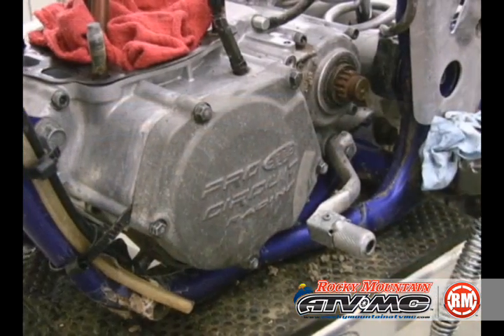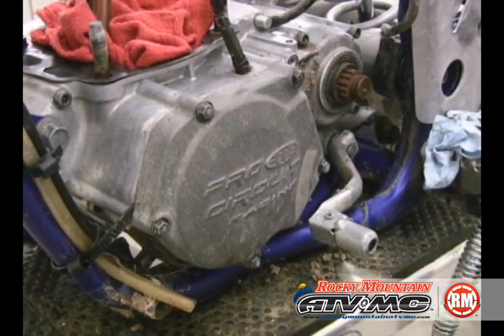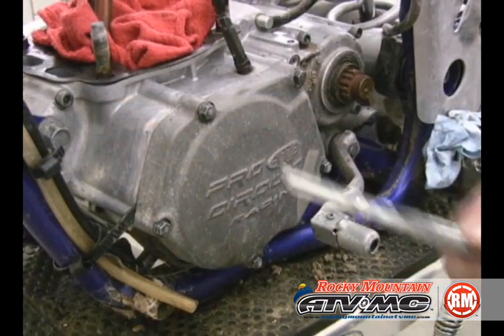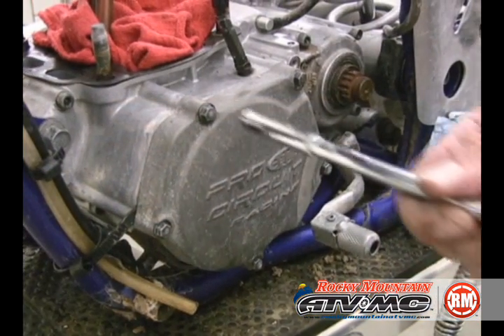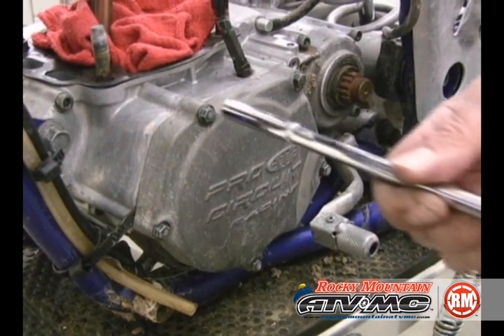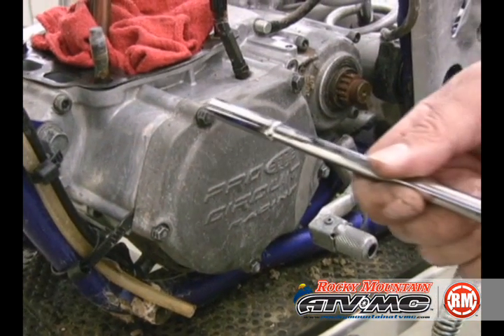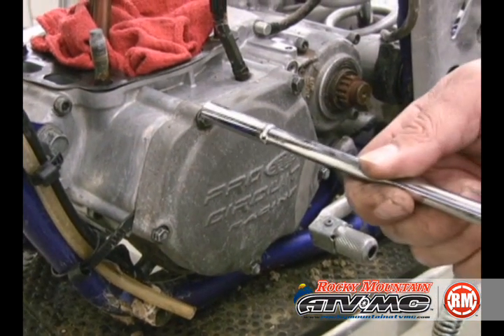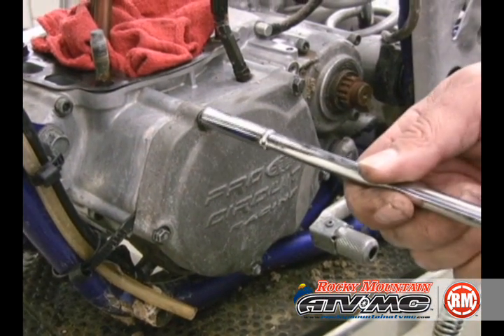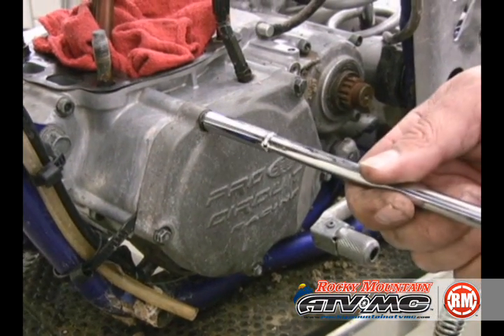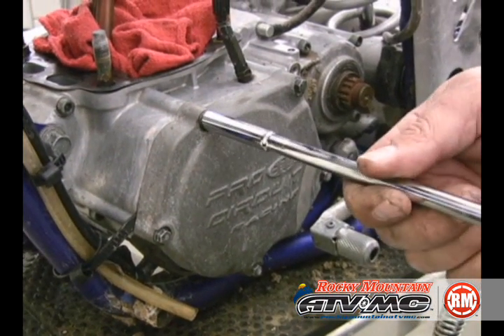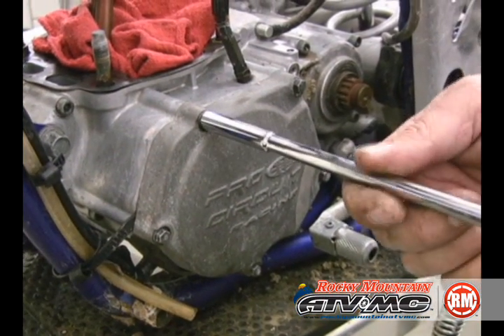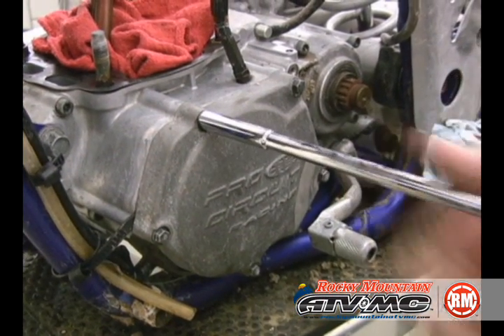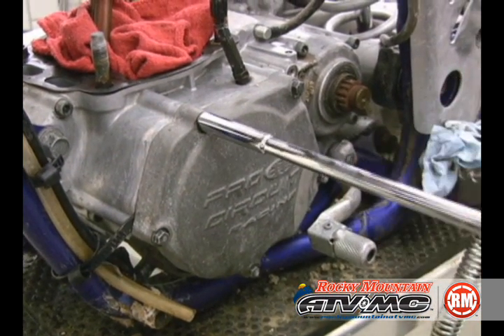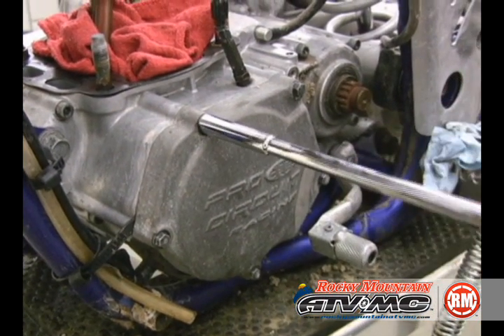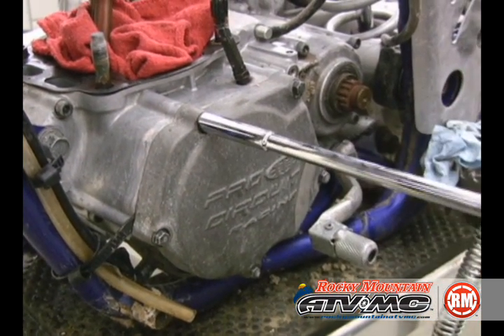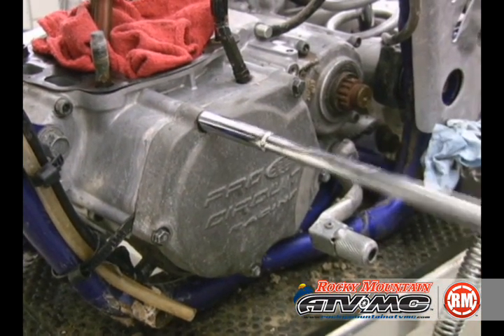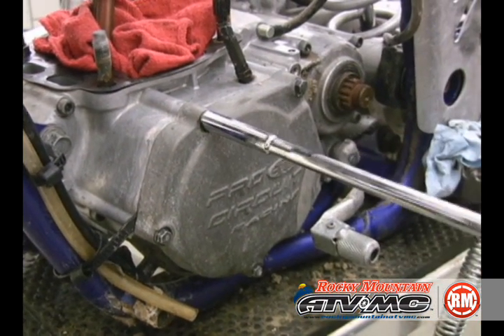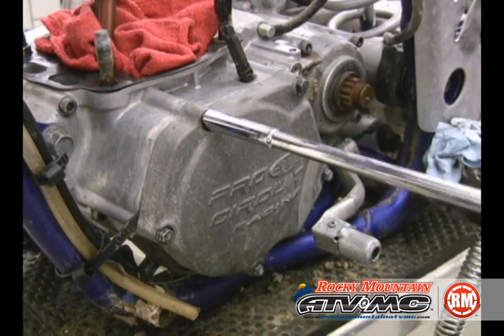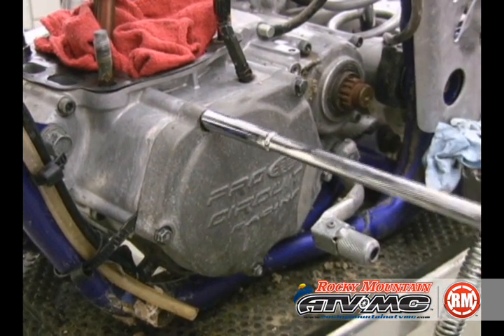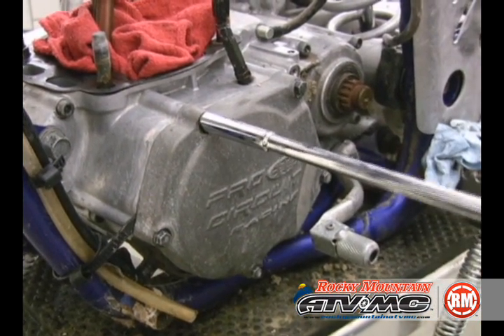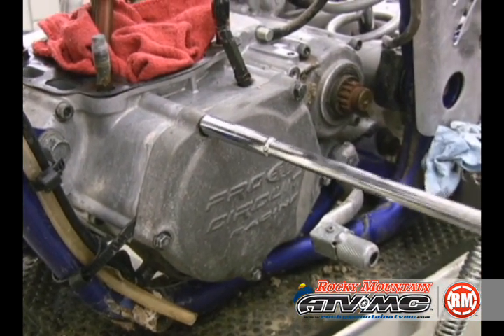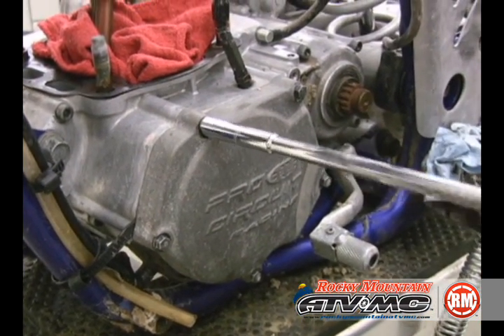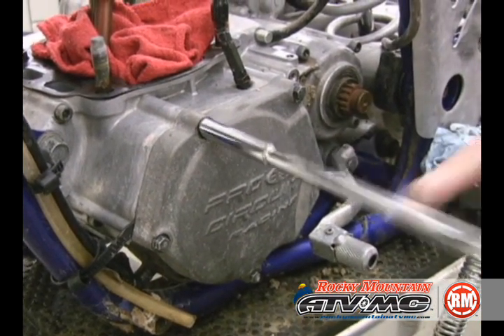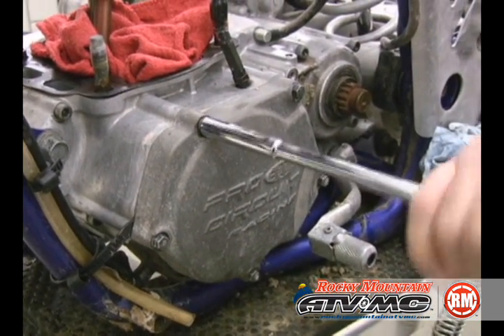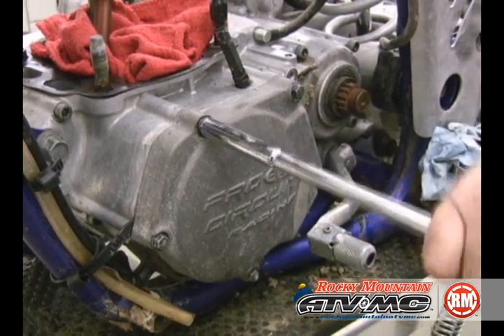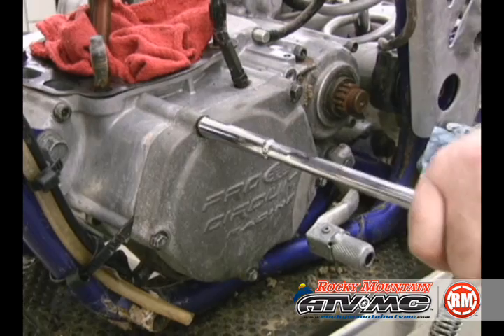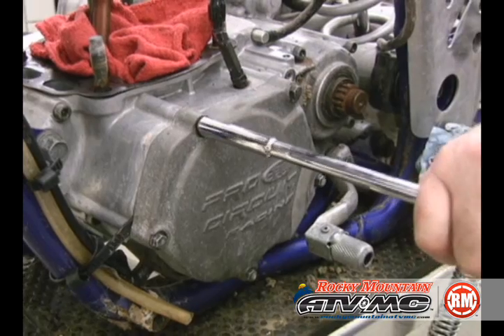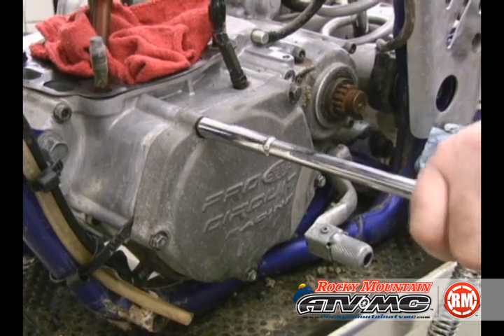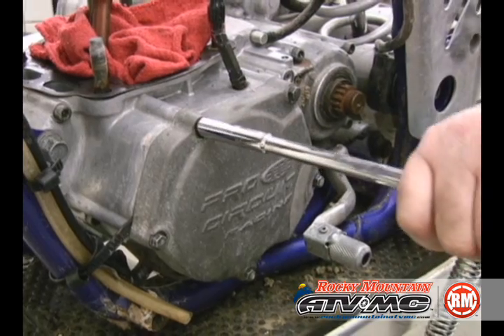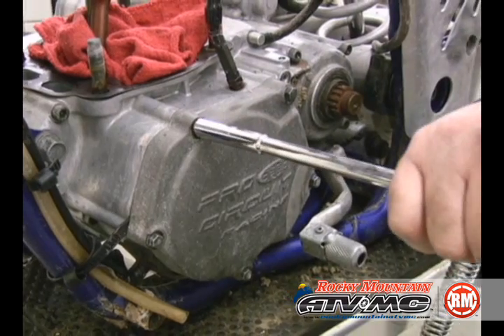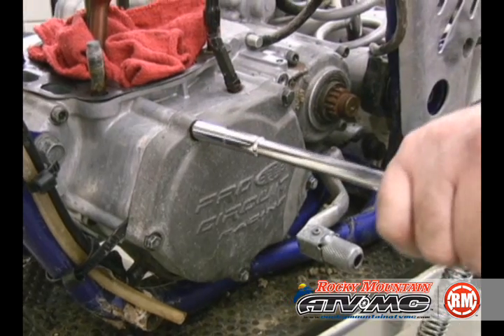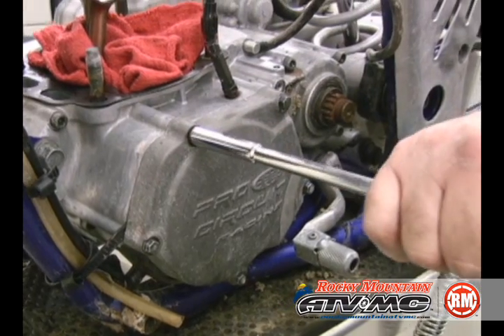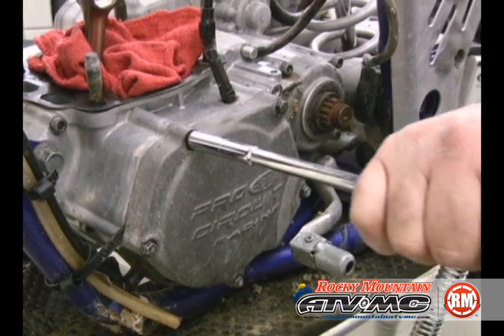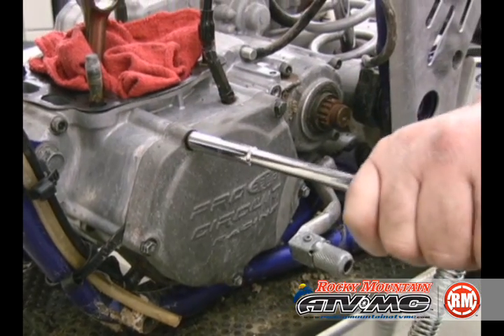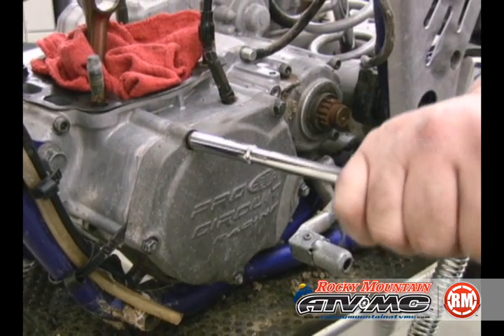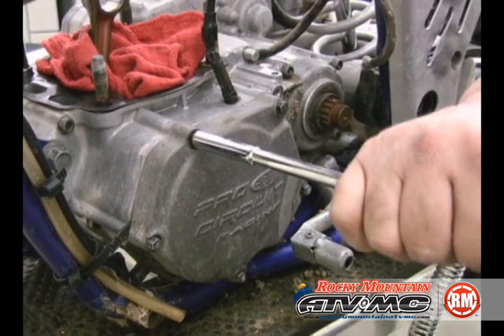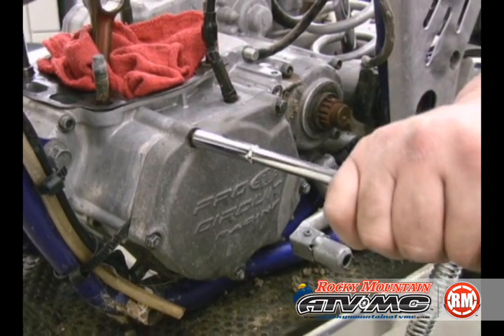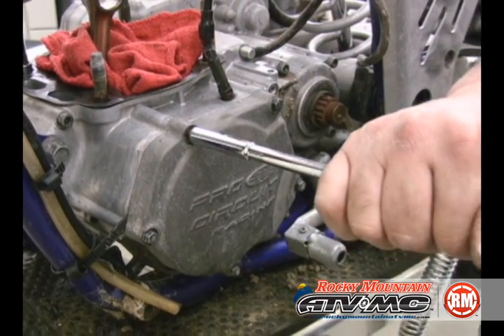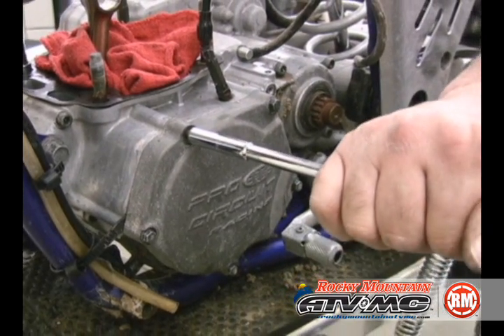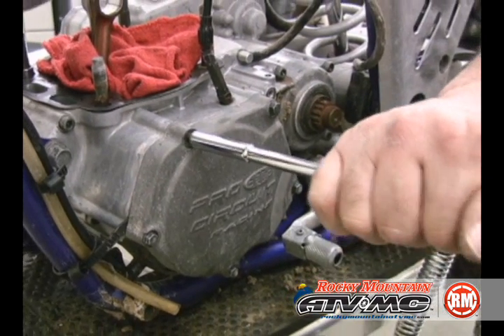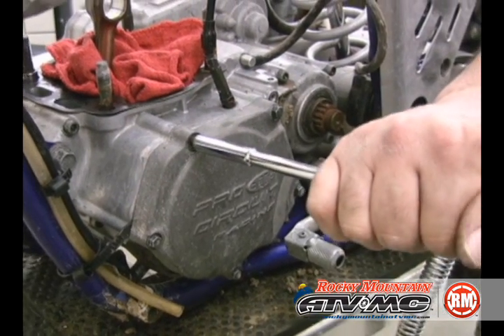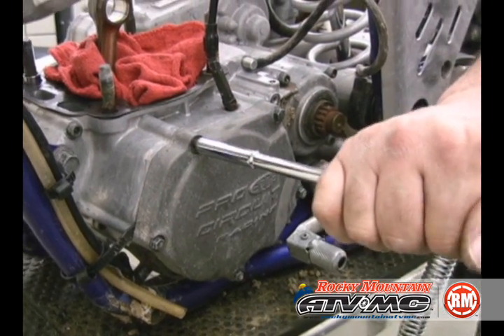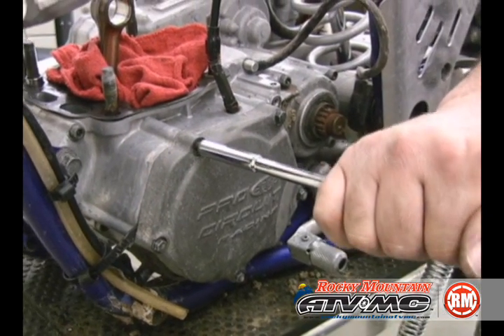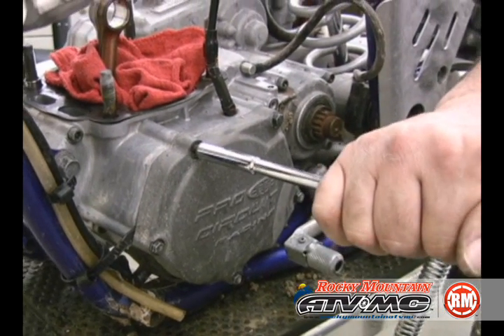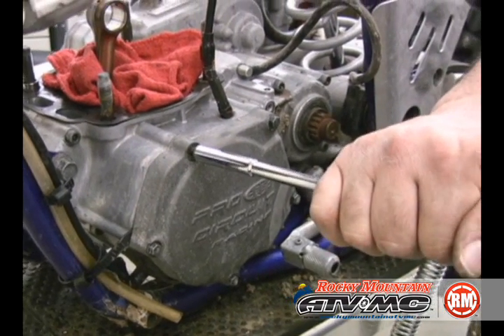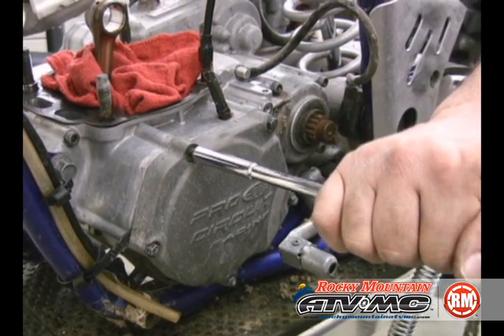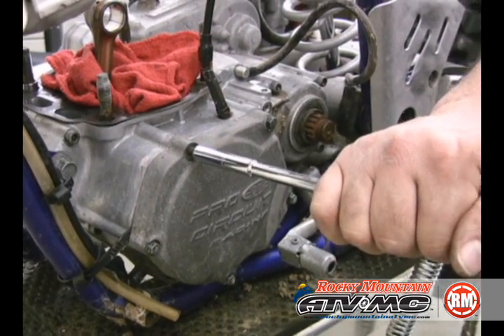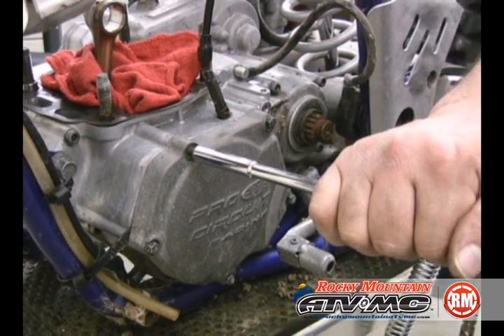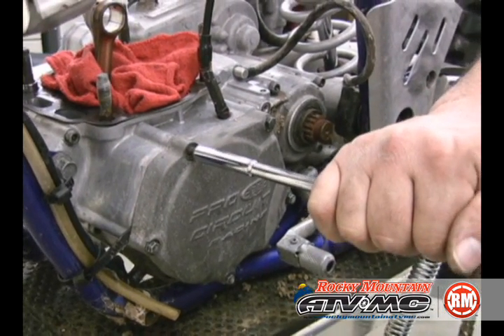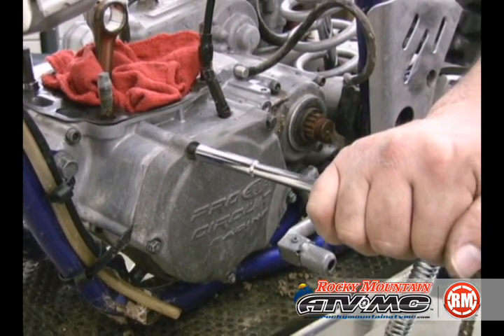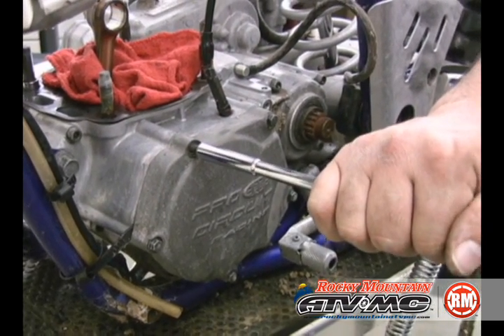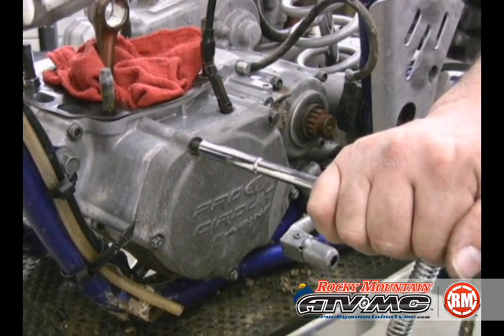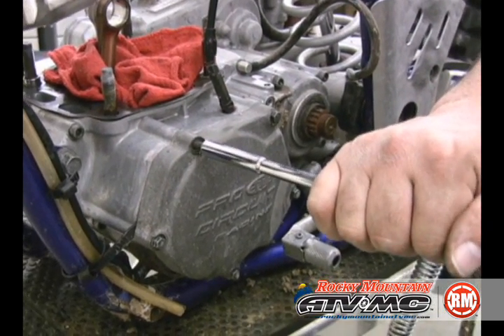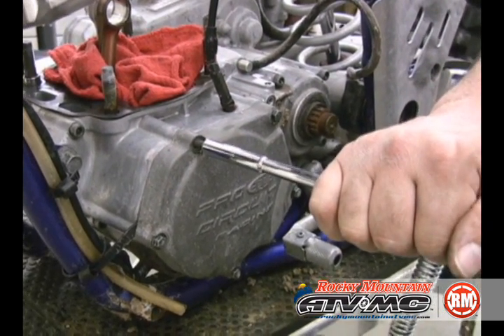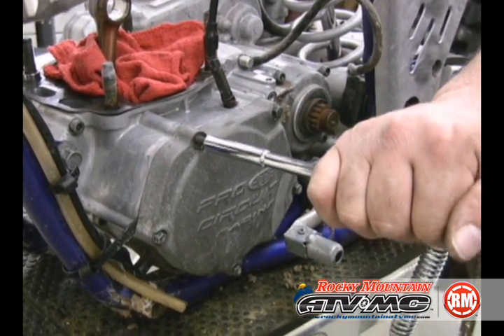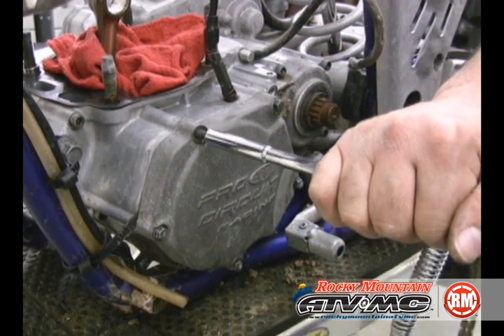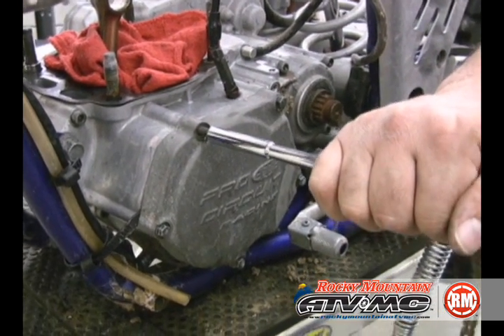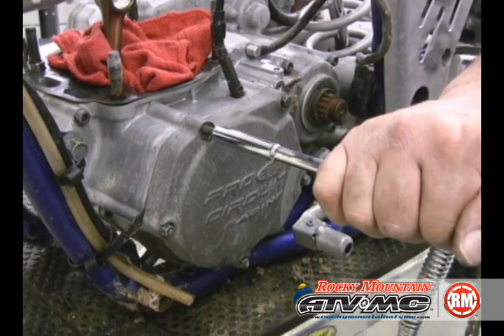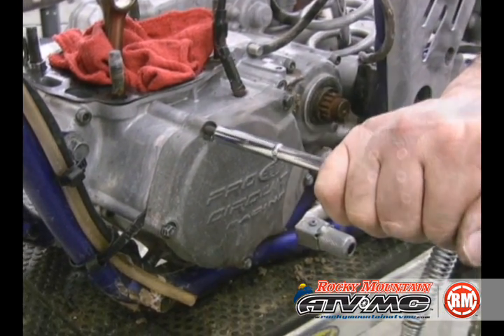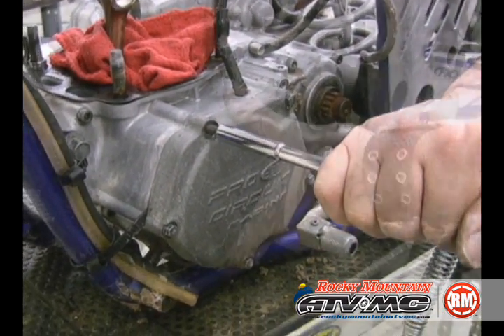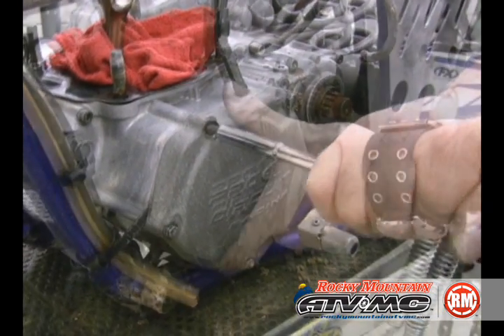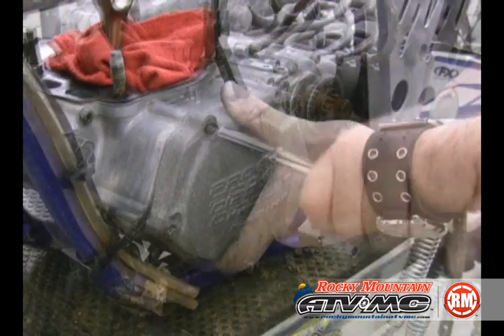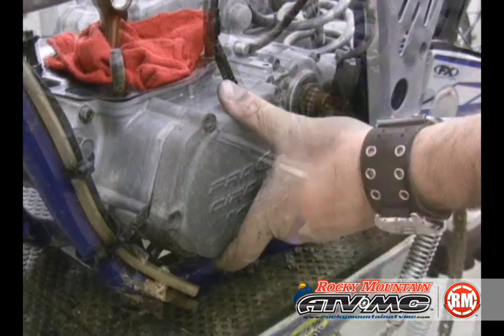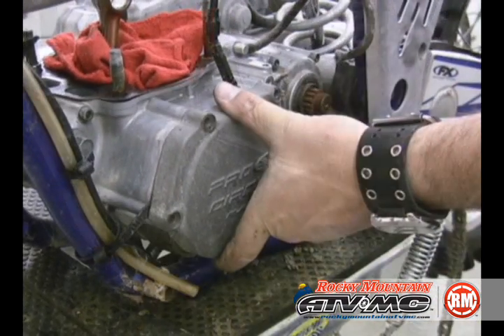We're going to start with the top end removed, the antifreeze drained, the oil drained, and we want to do a couple of things before we pull the bottom end from the frame.